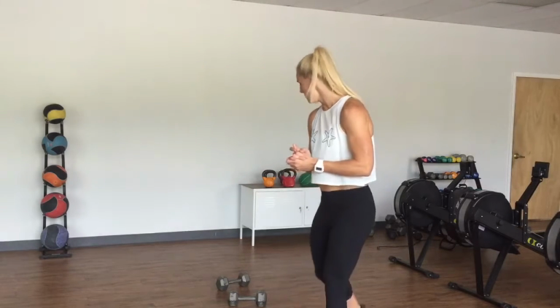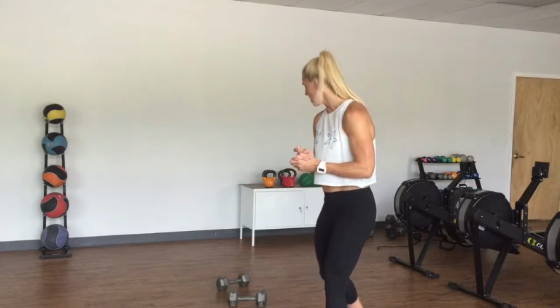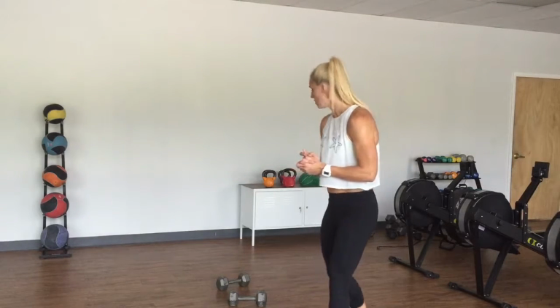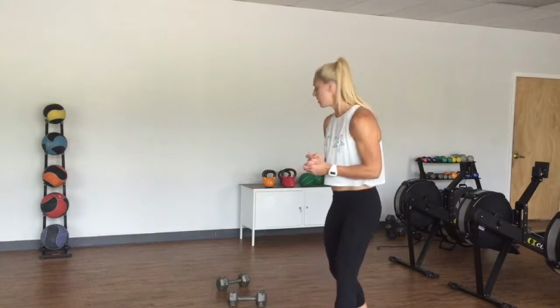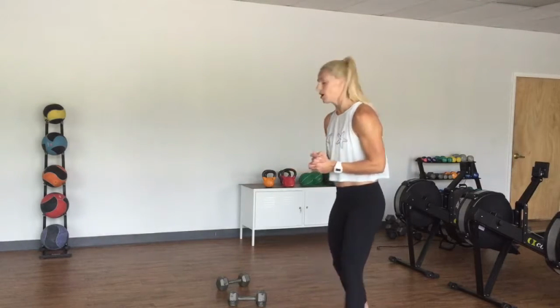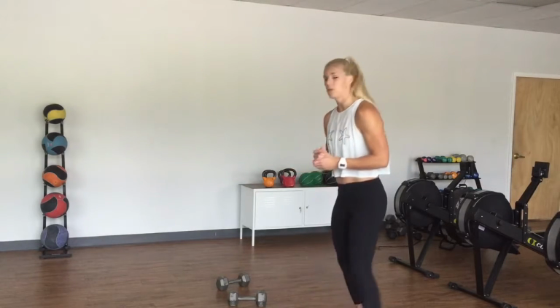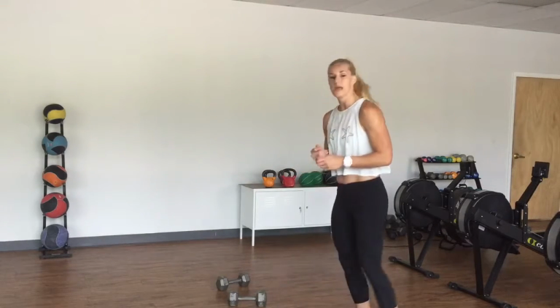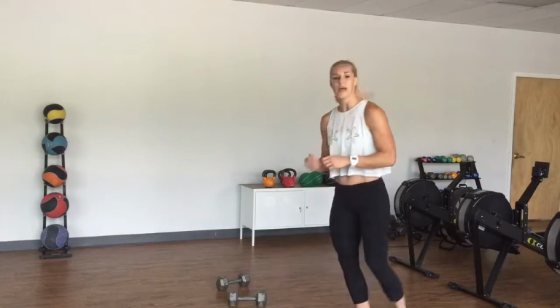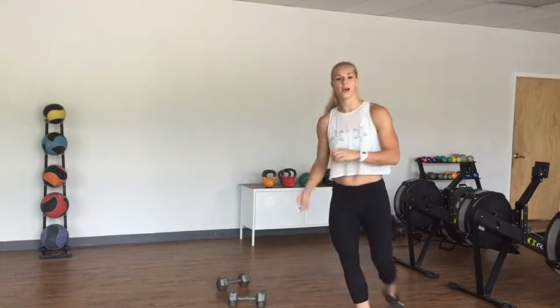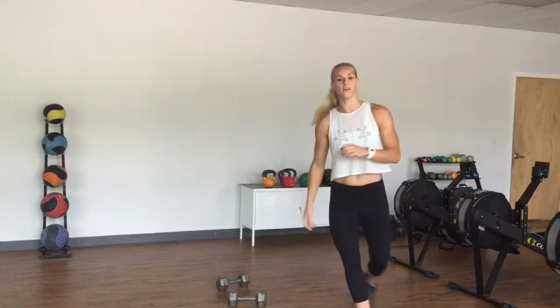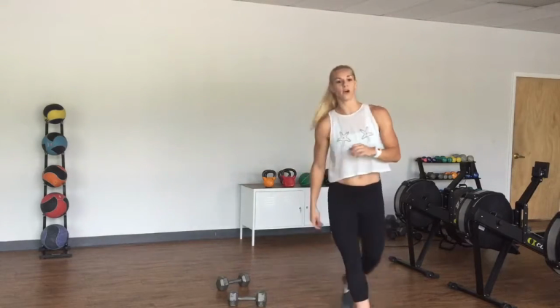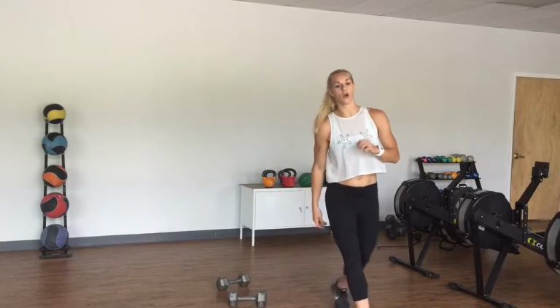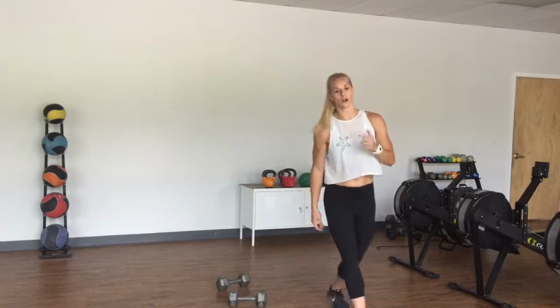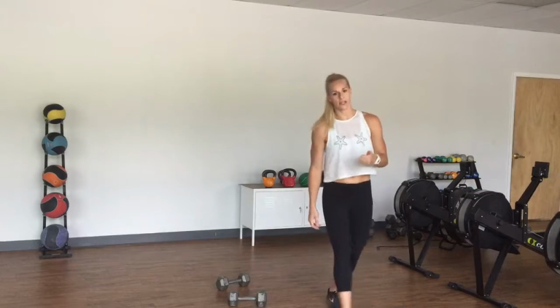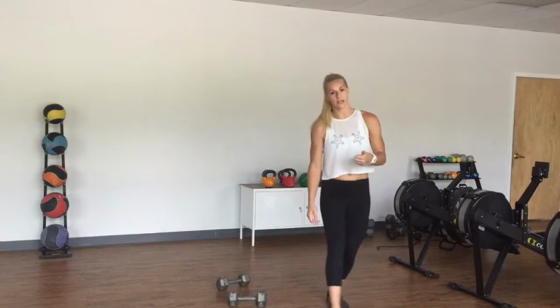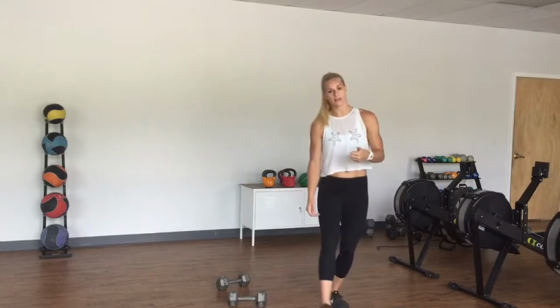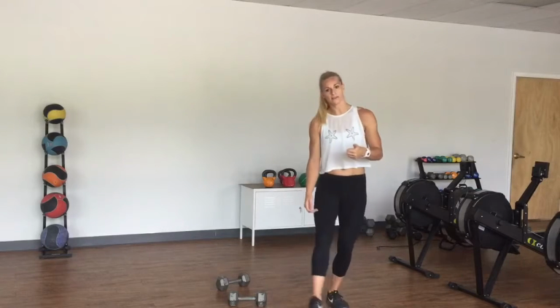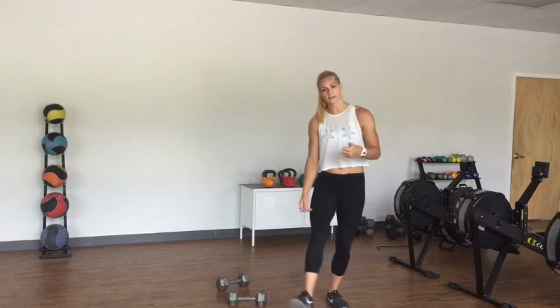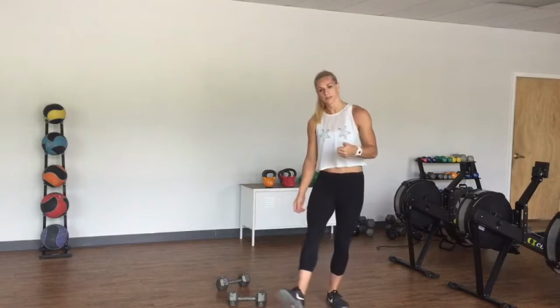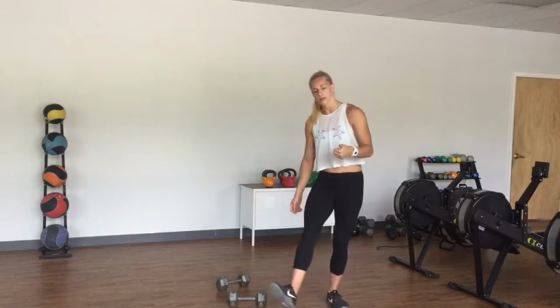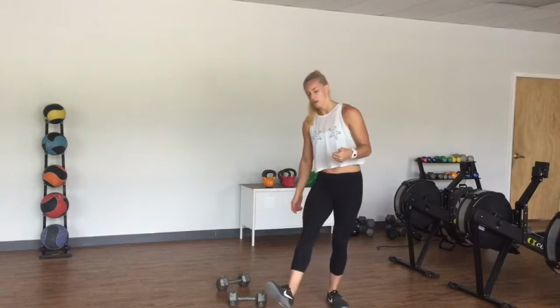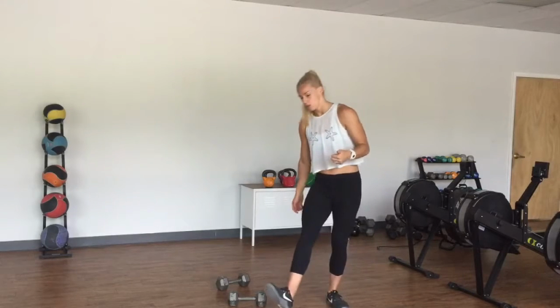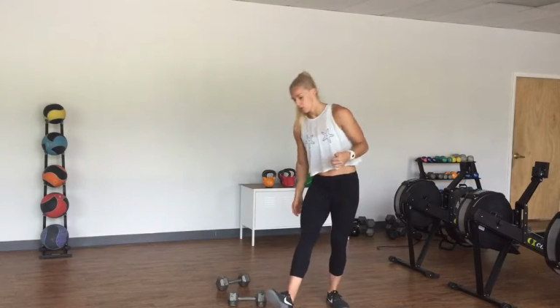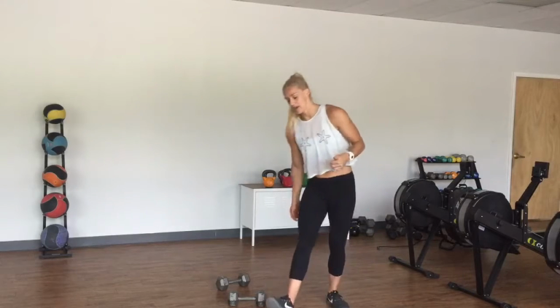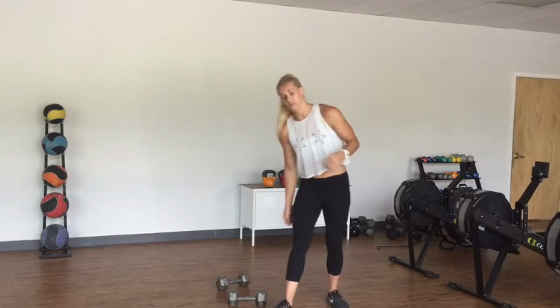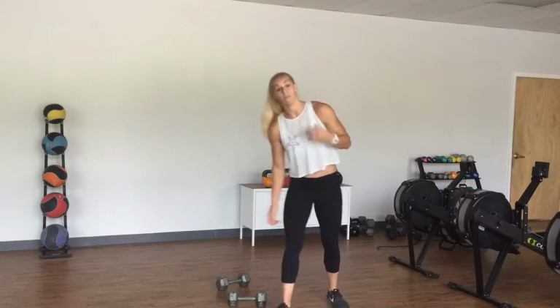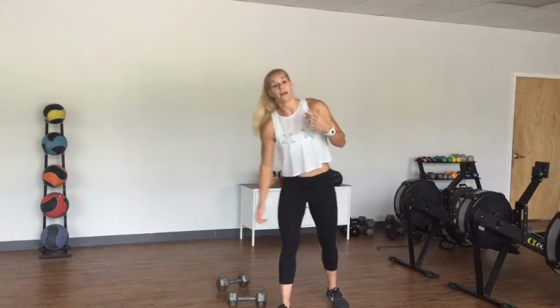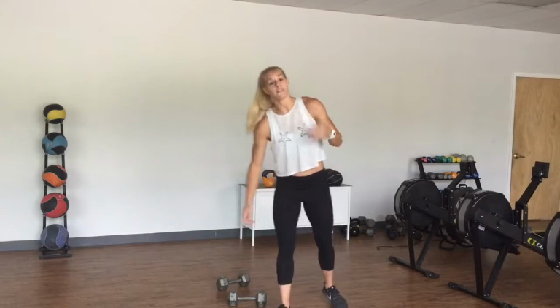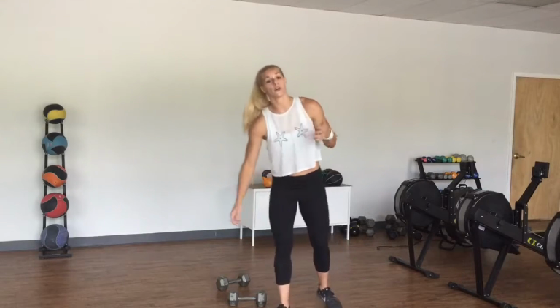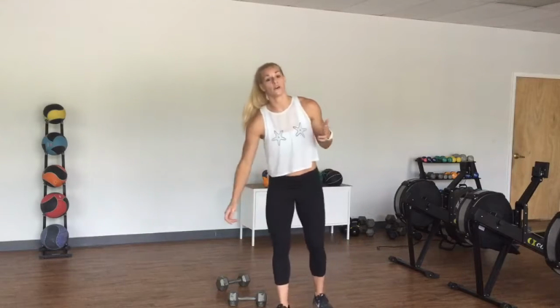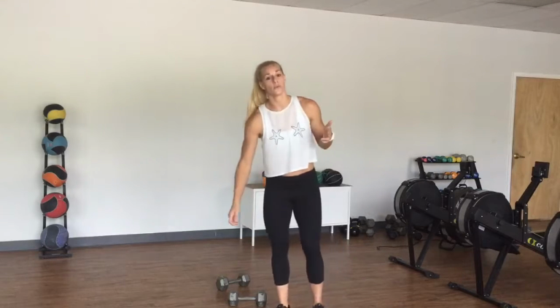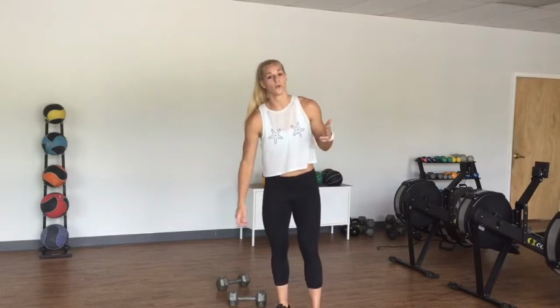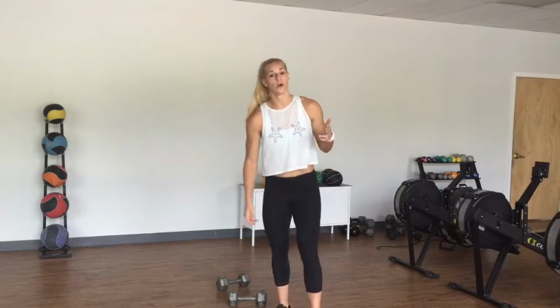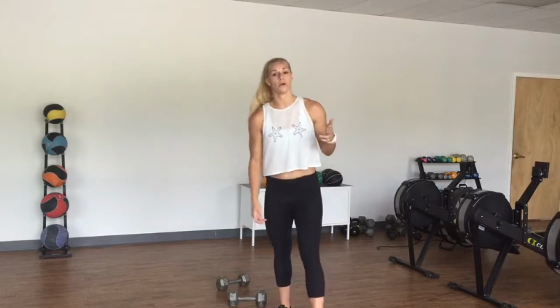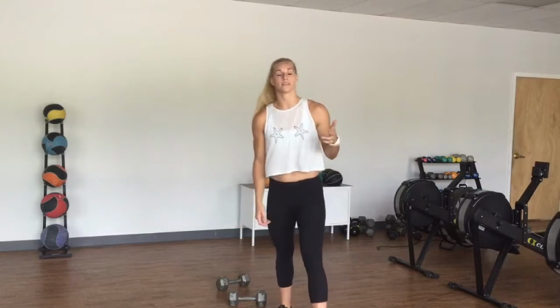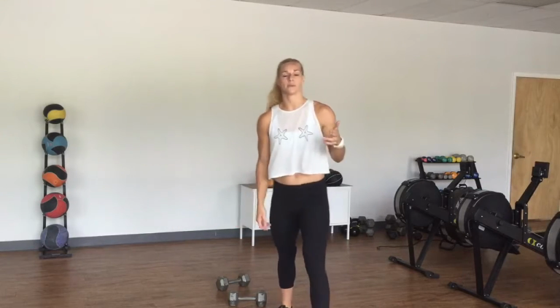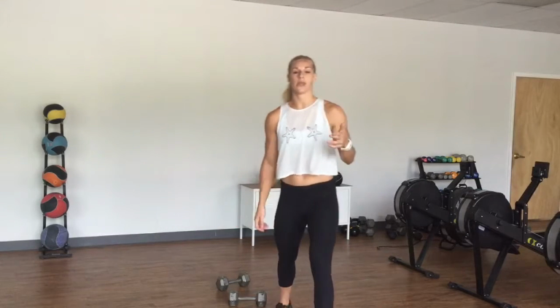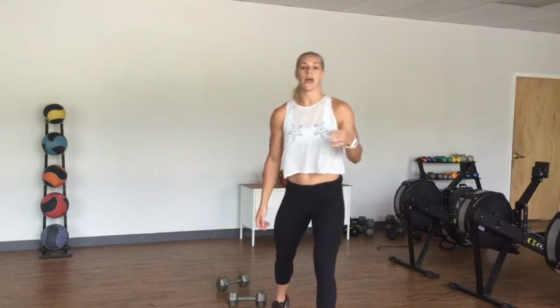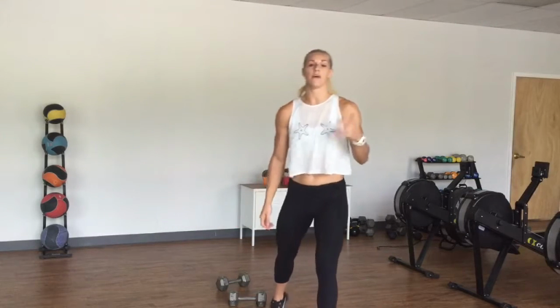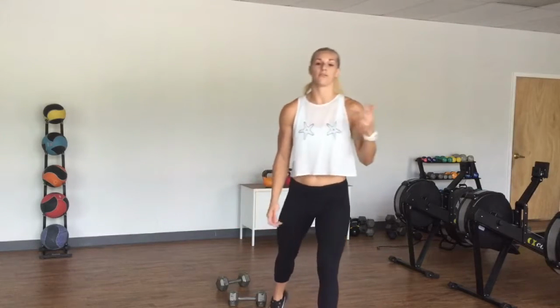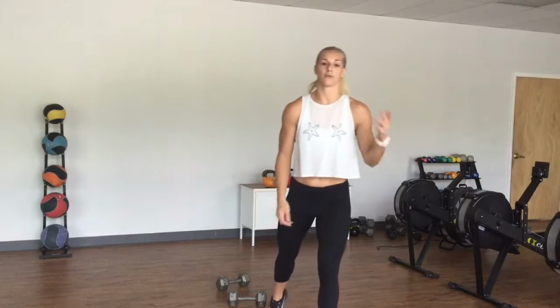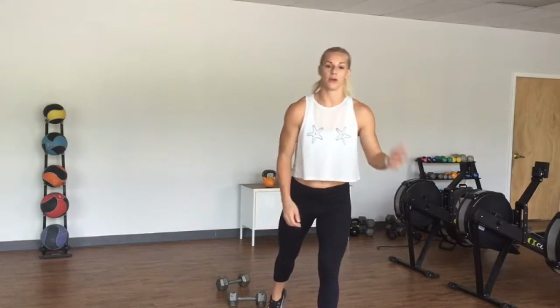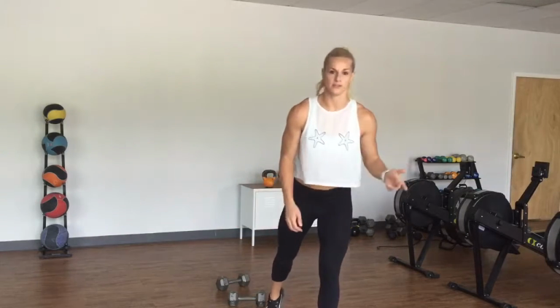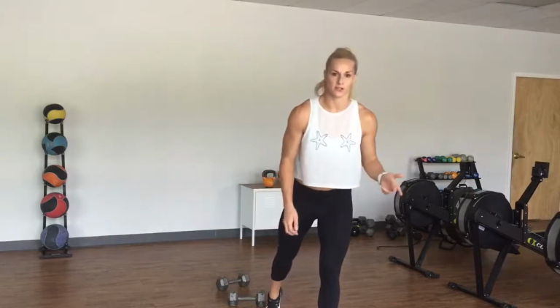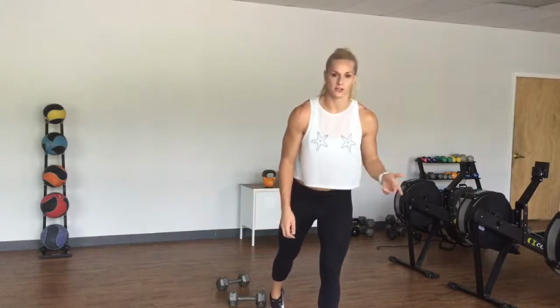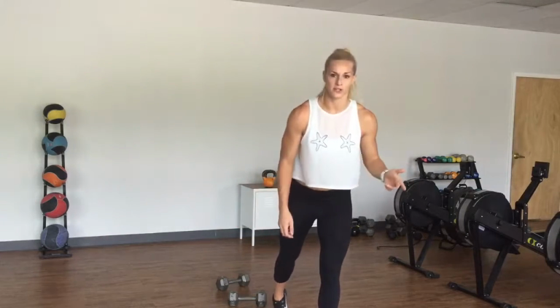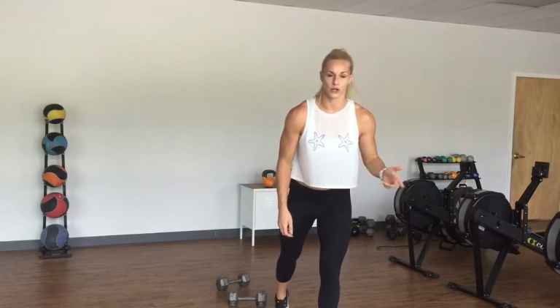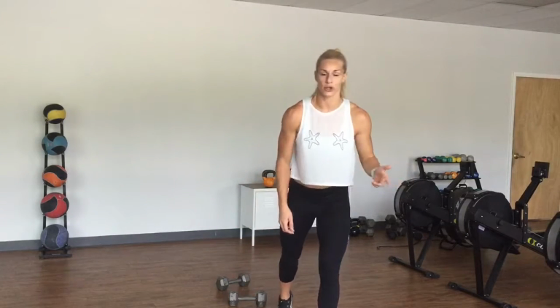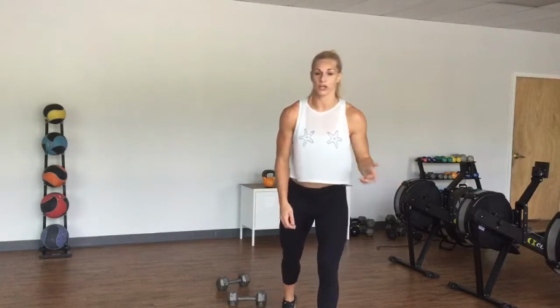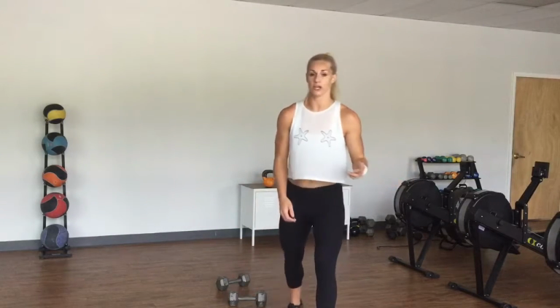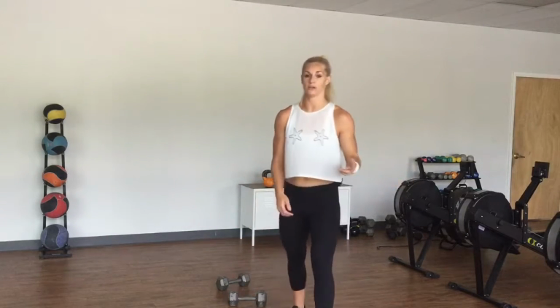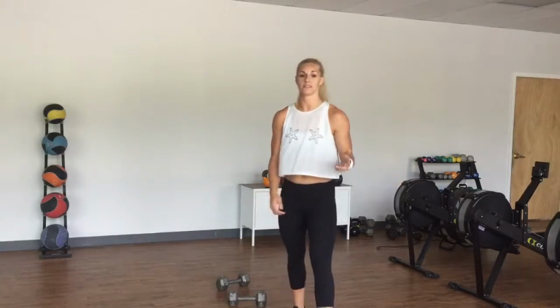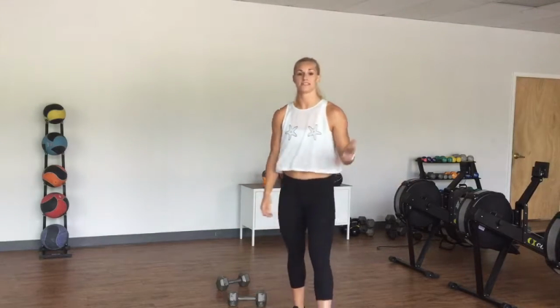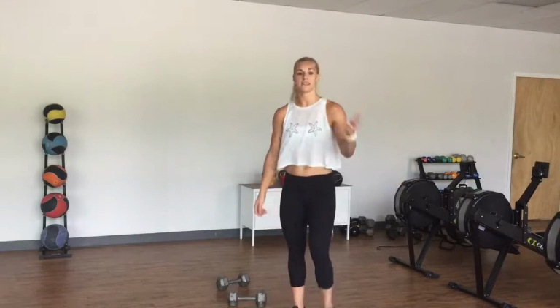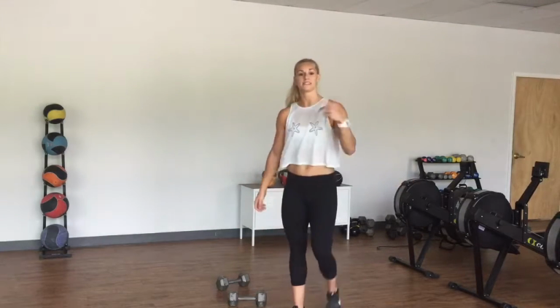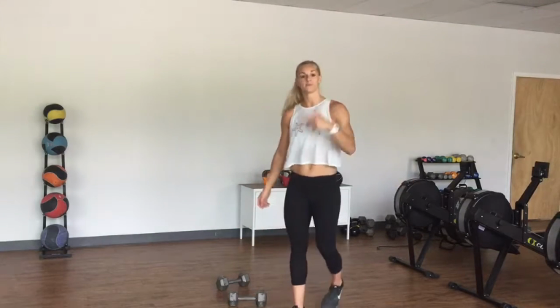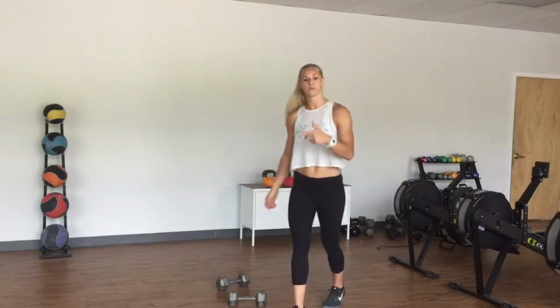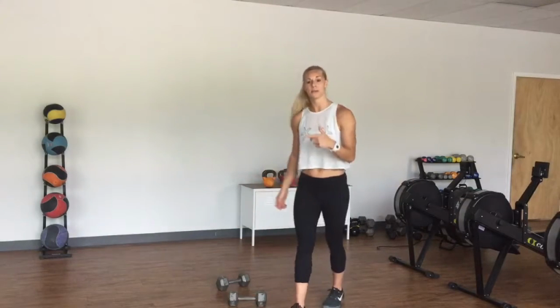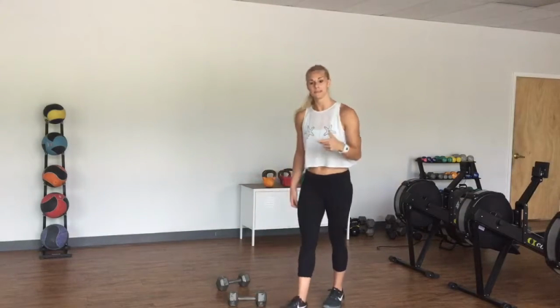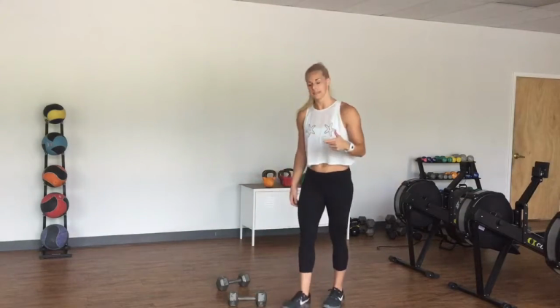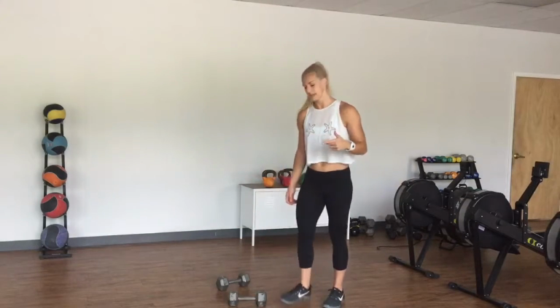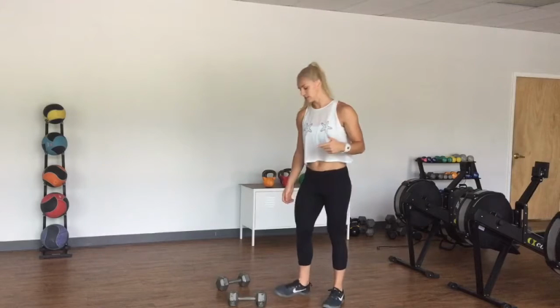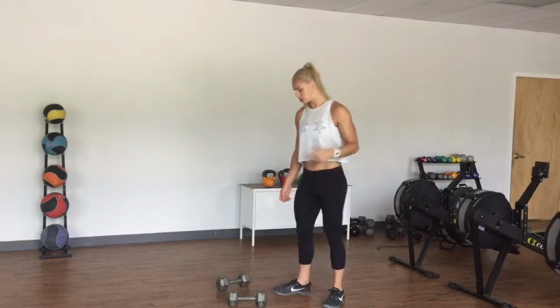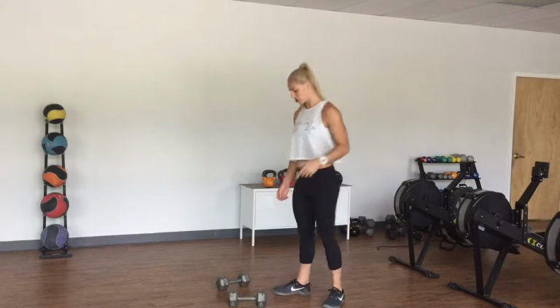Here we go. We have RDLs, we have bent over rows, and we have thrusters. You're going to do six reps each.